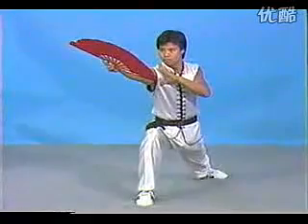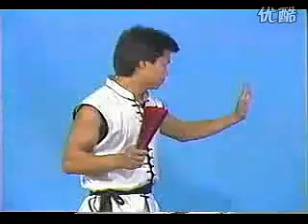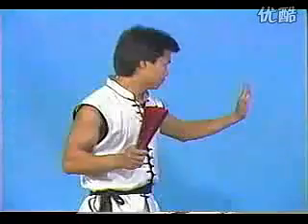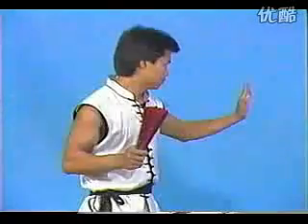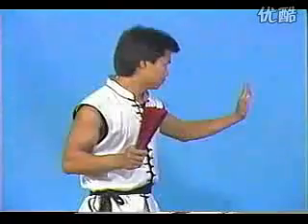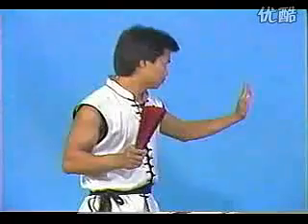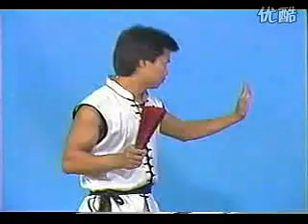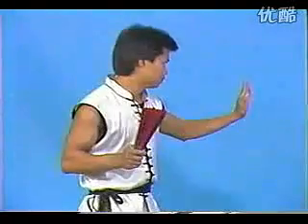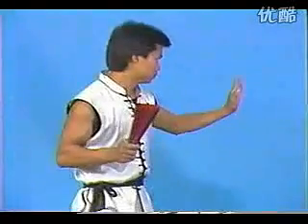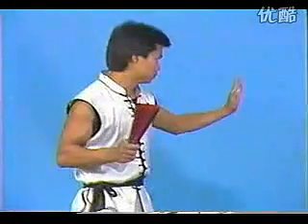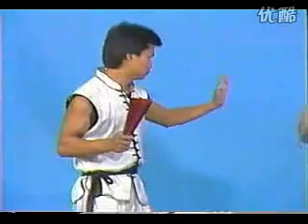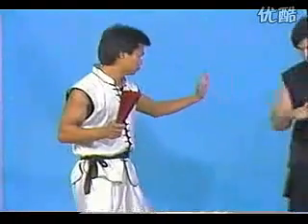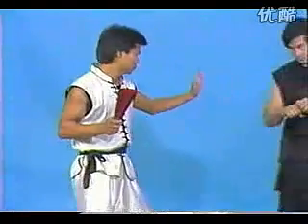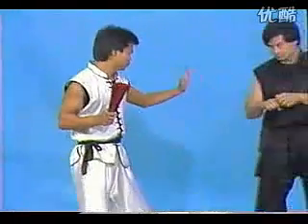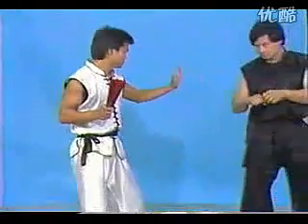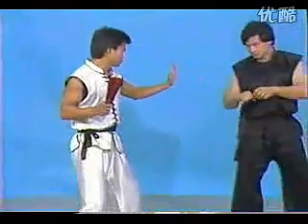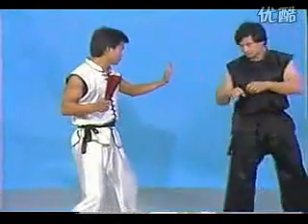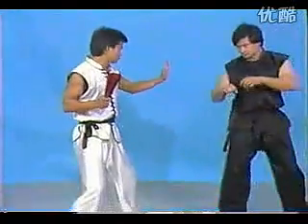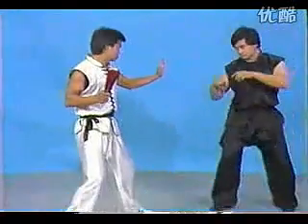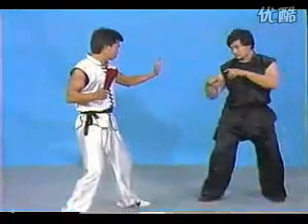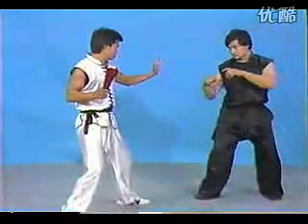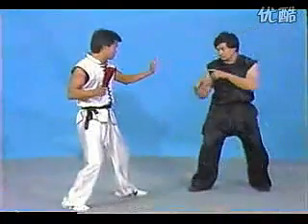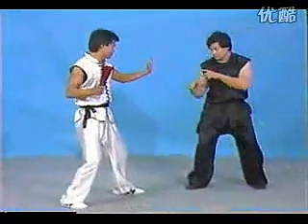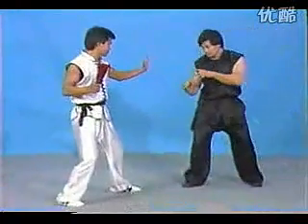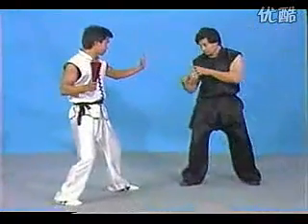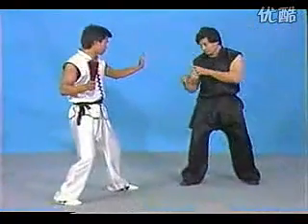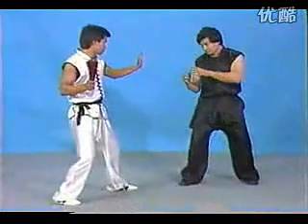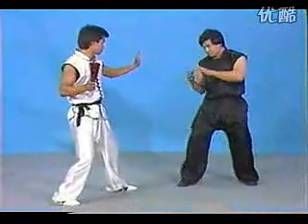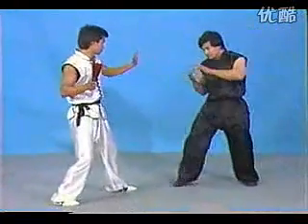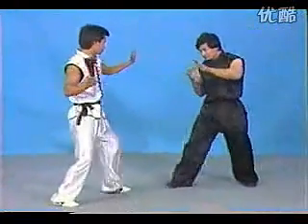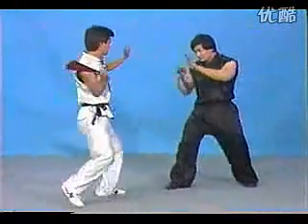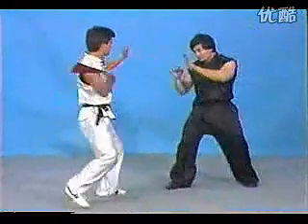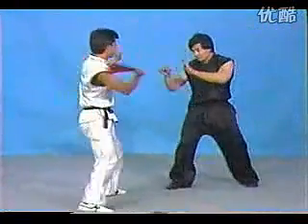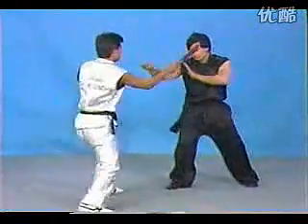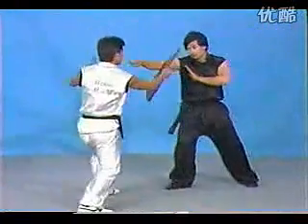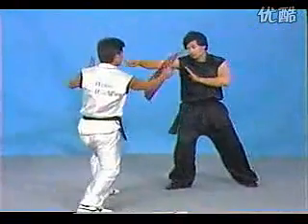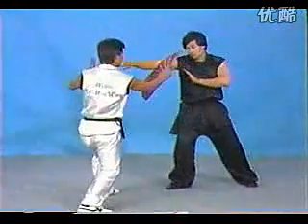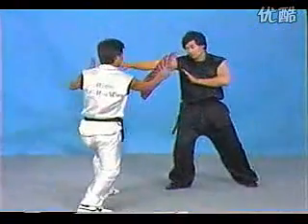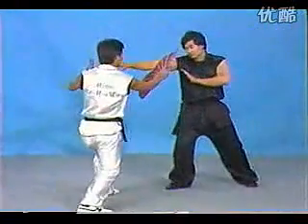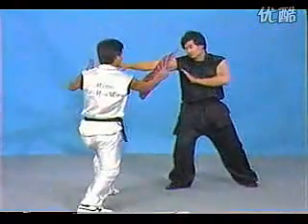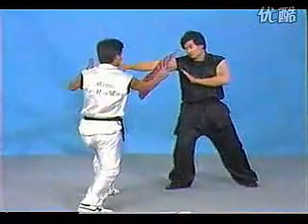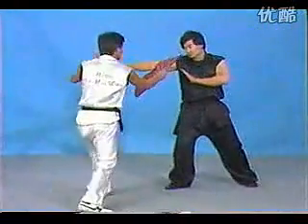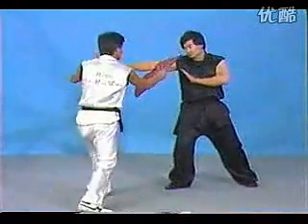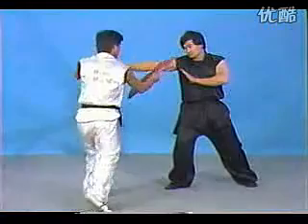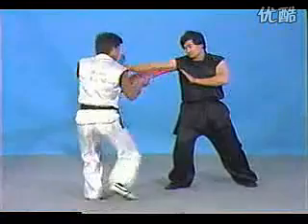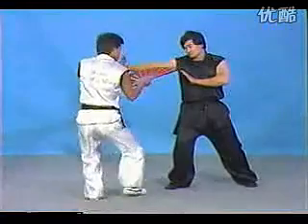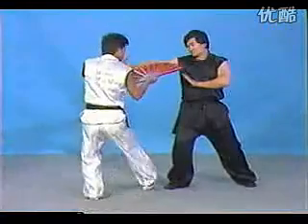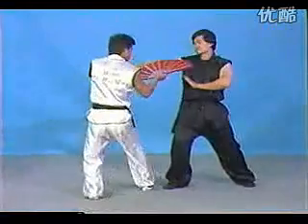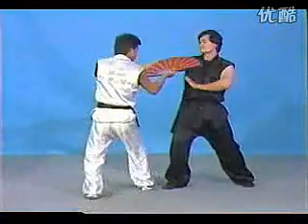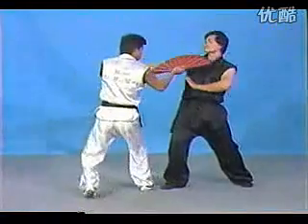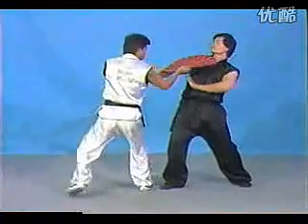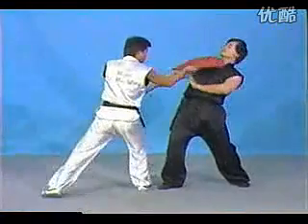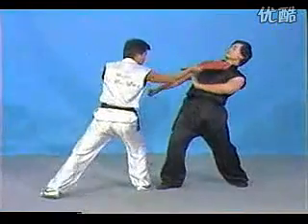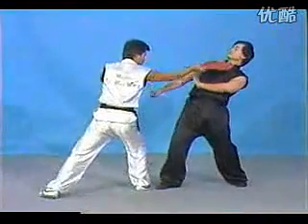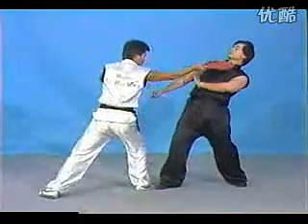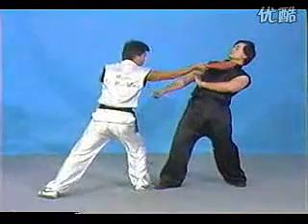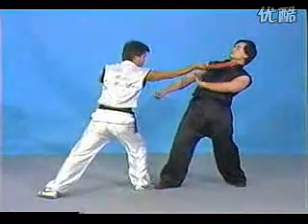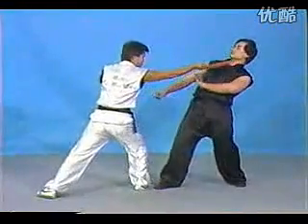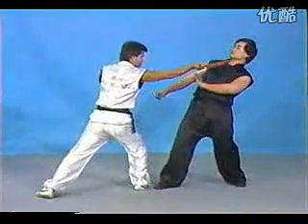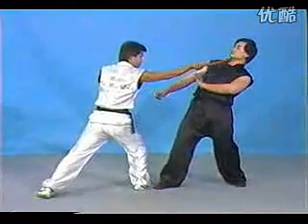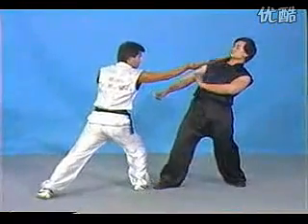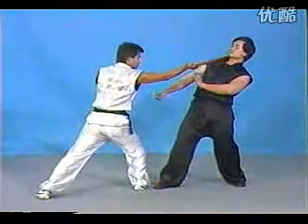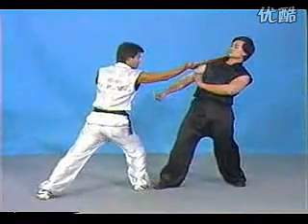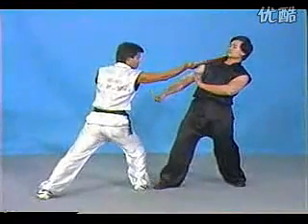First technique, you can use for blocking. Besides, you can cut his arm. And again to explore the upper slice.